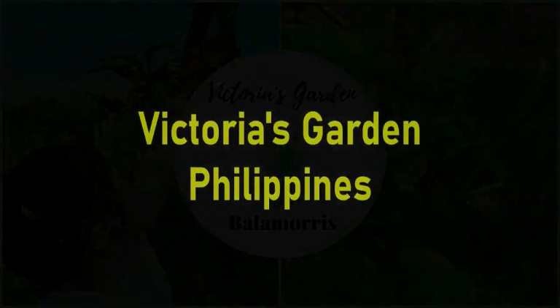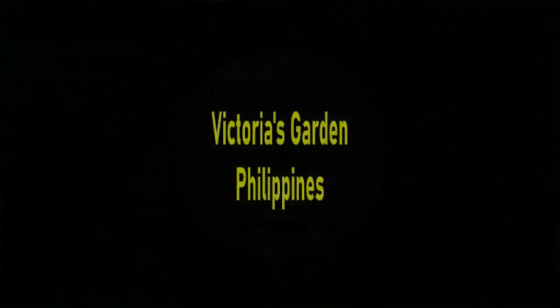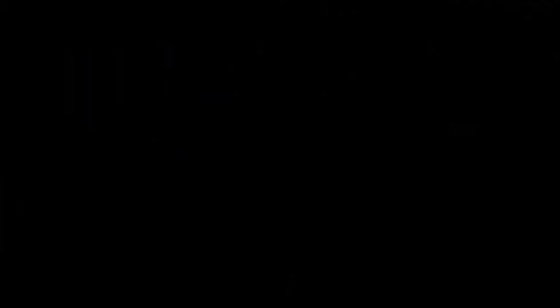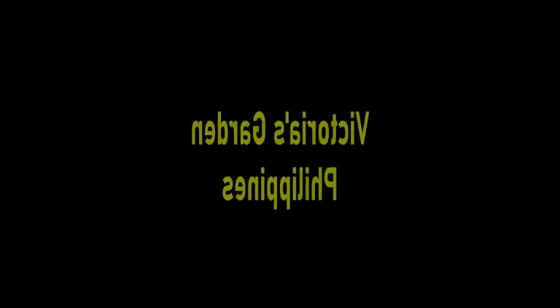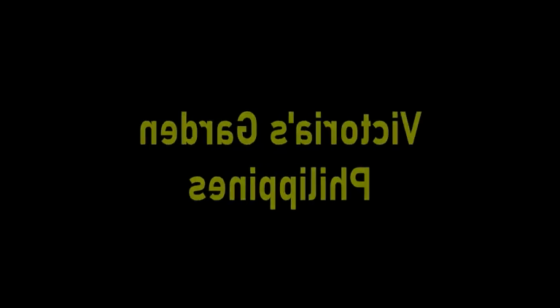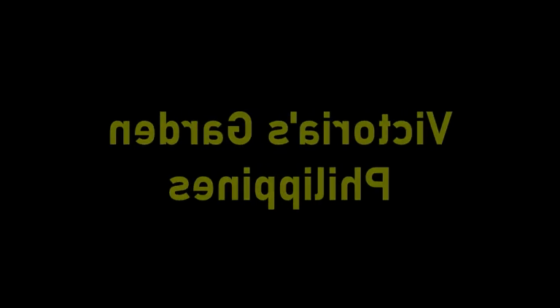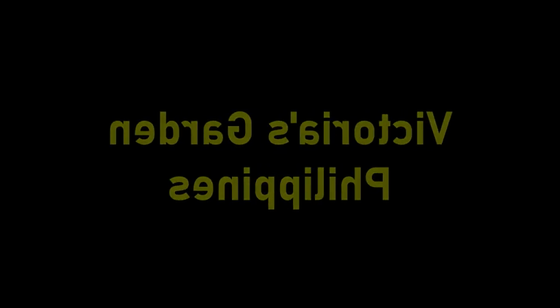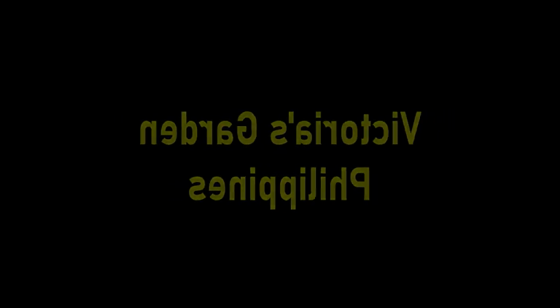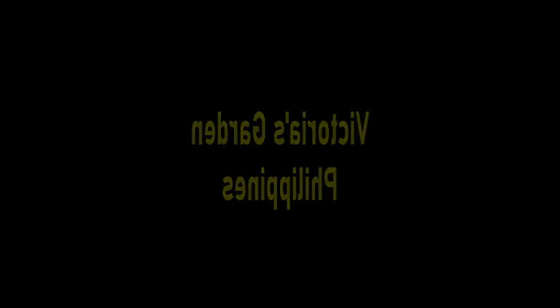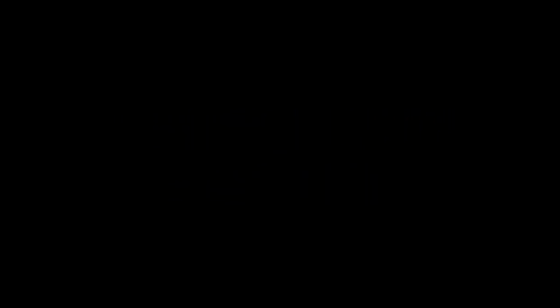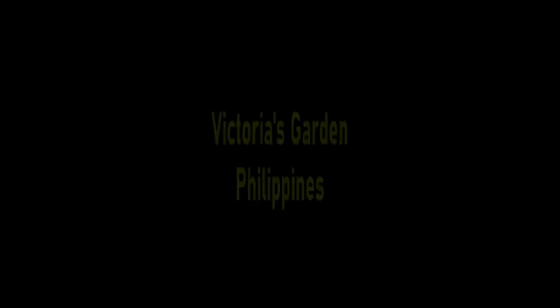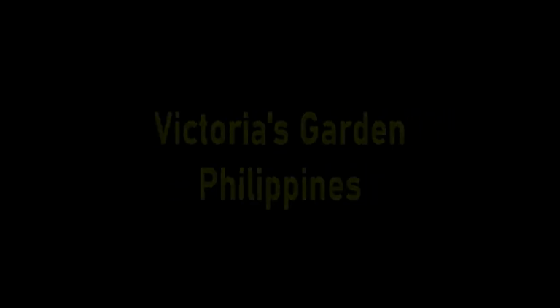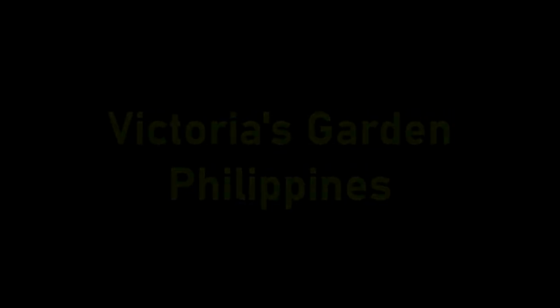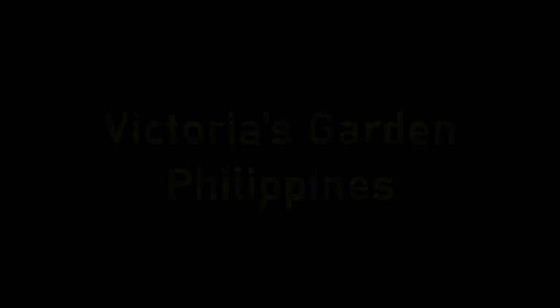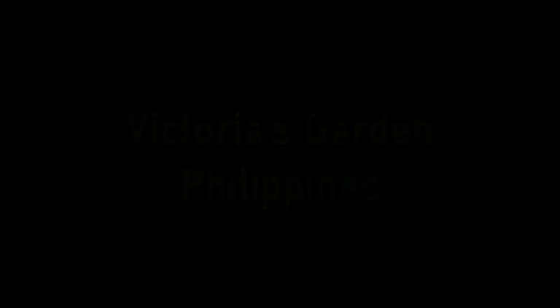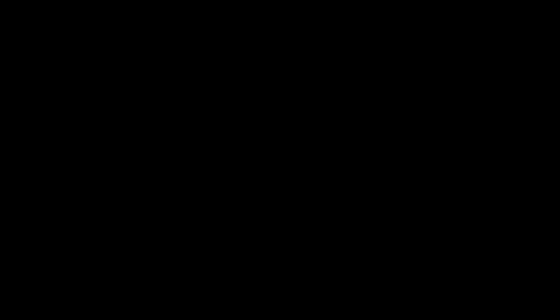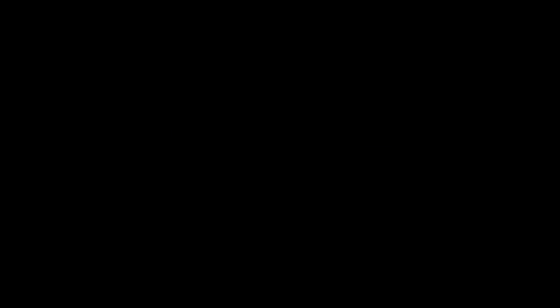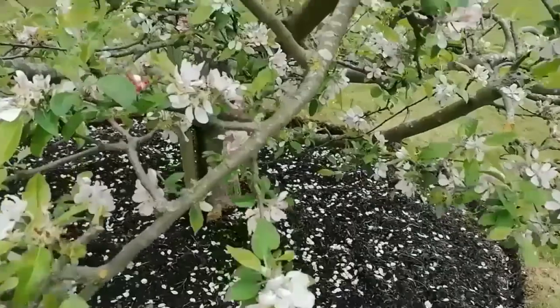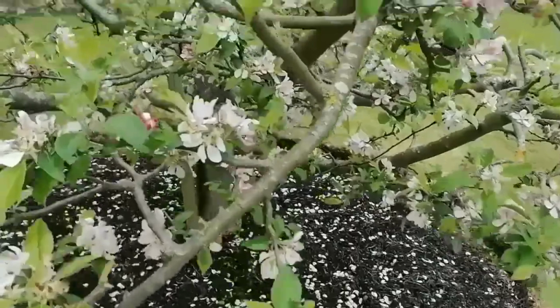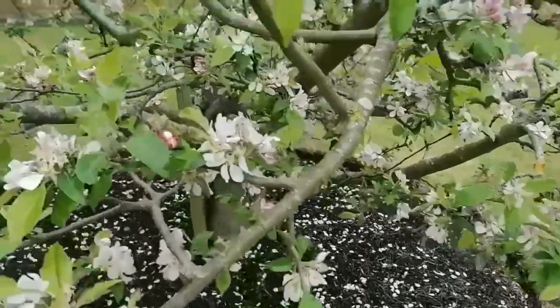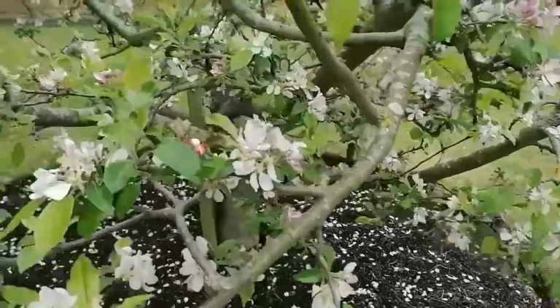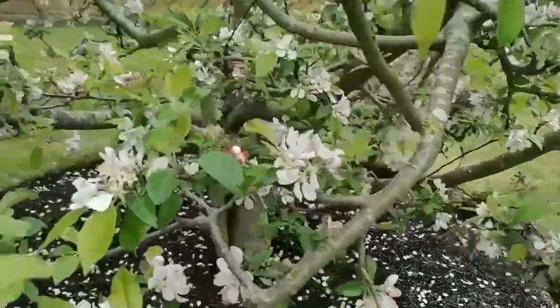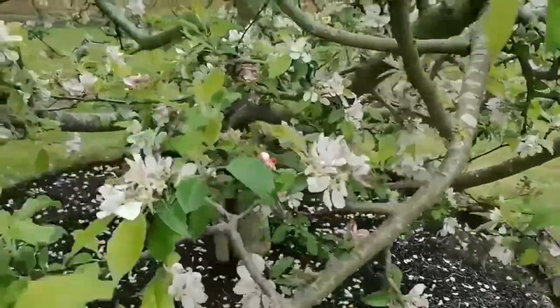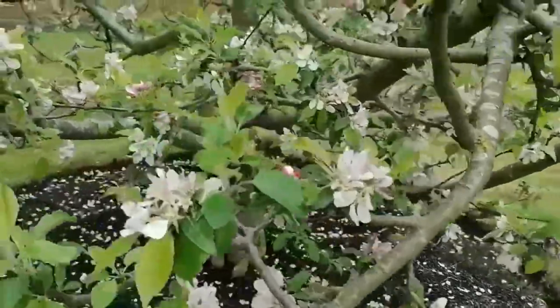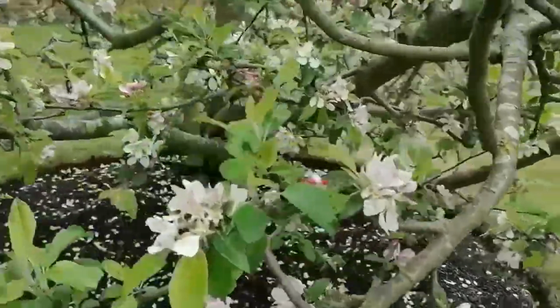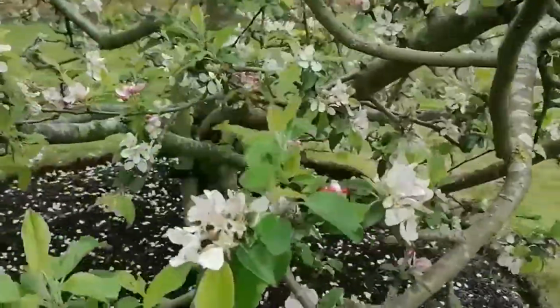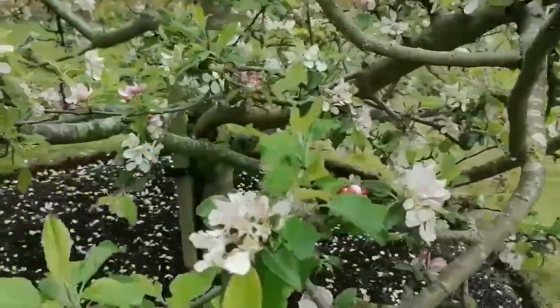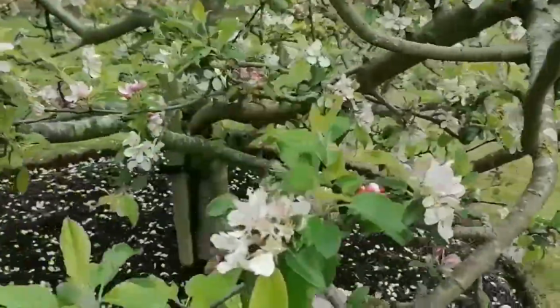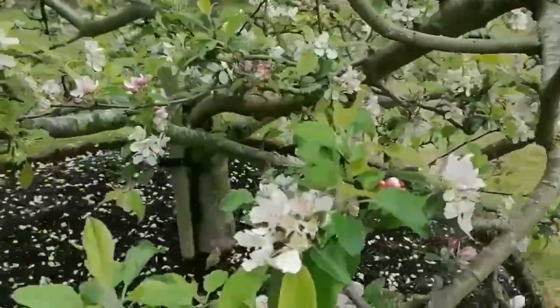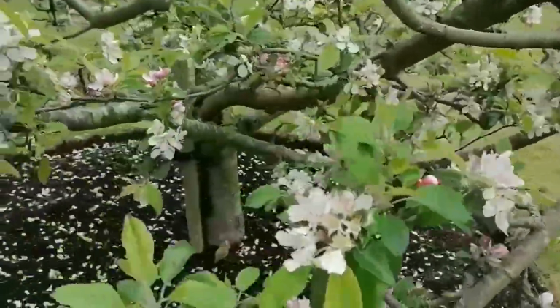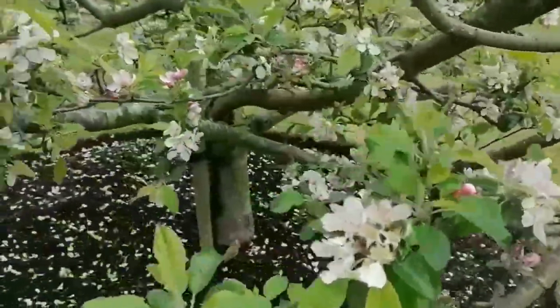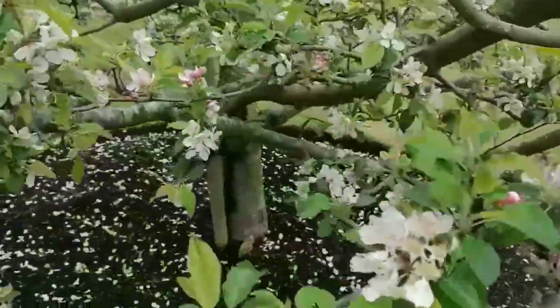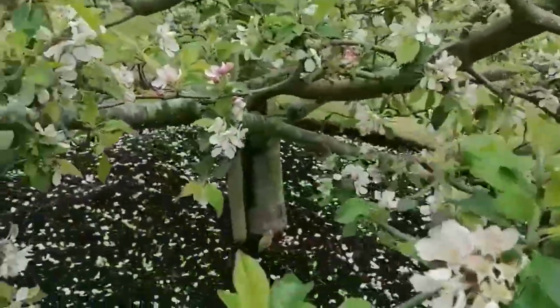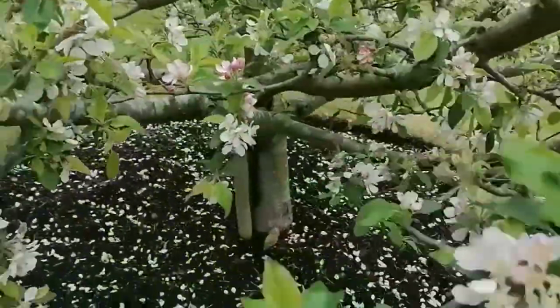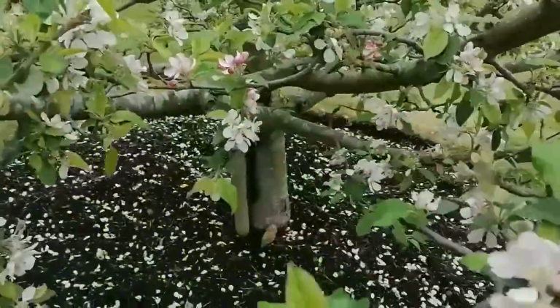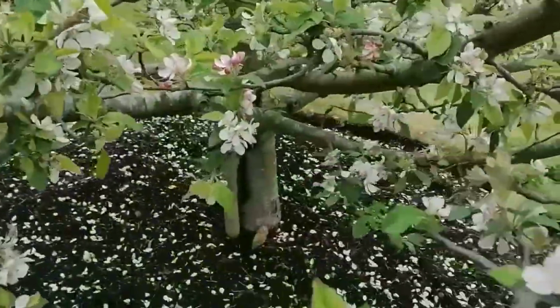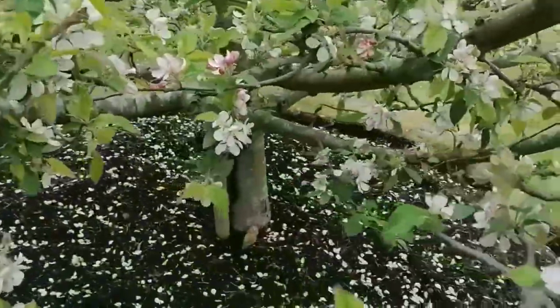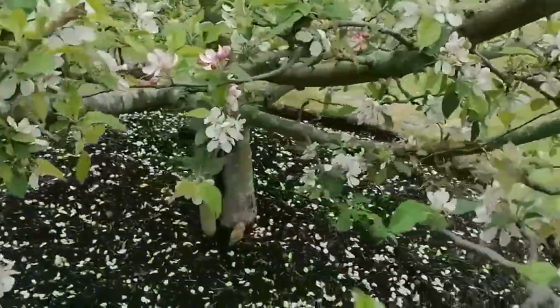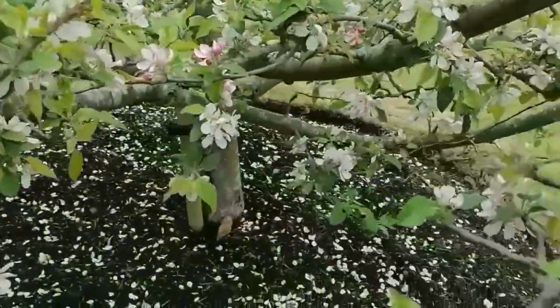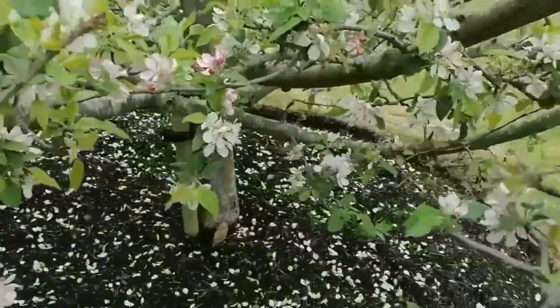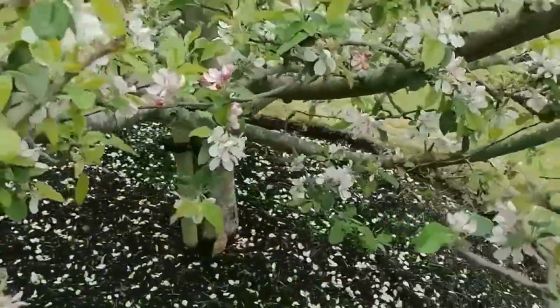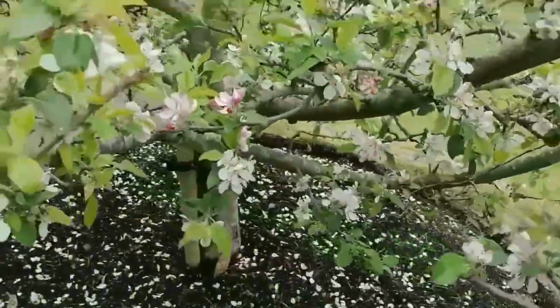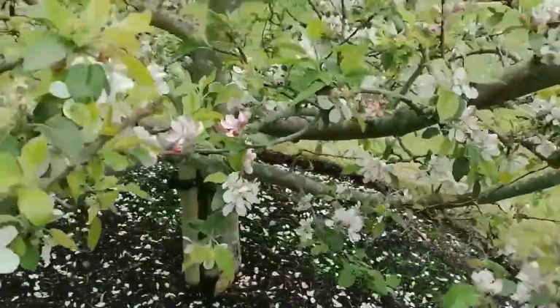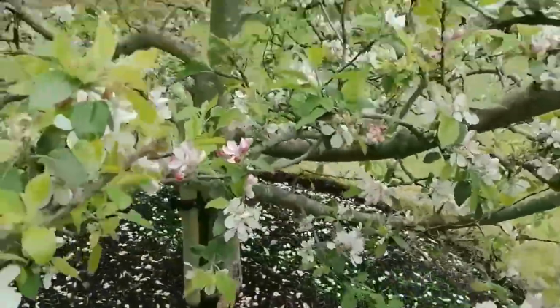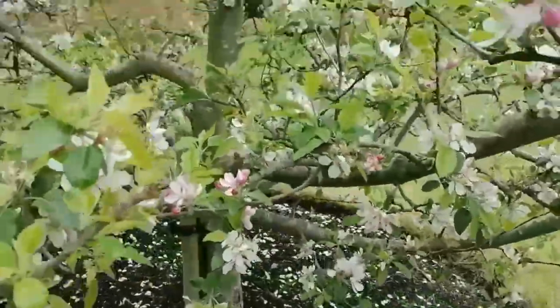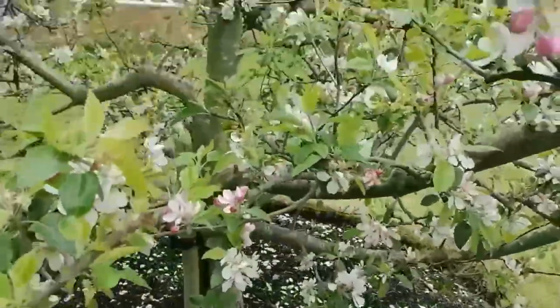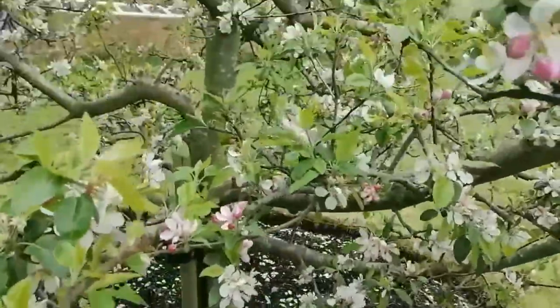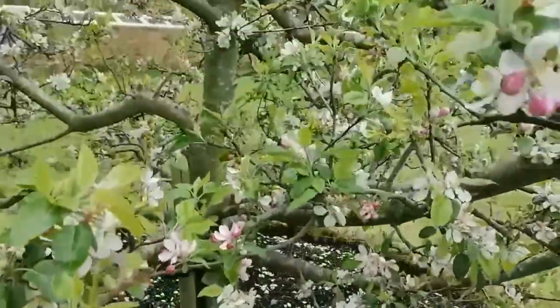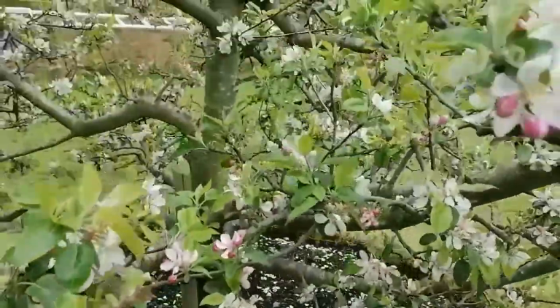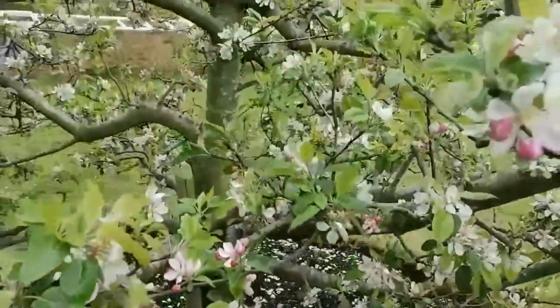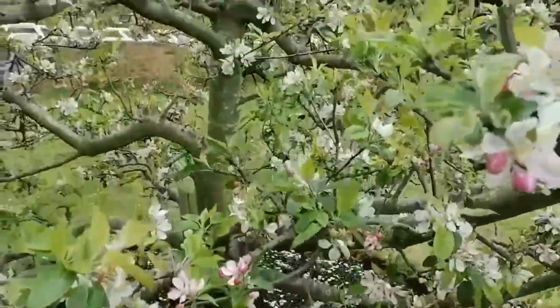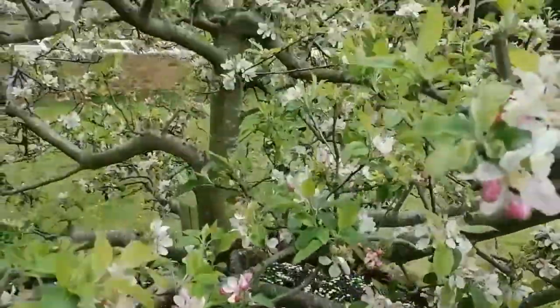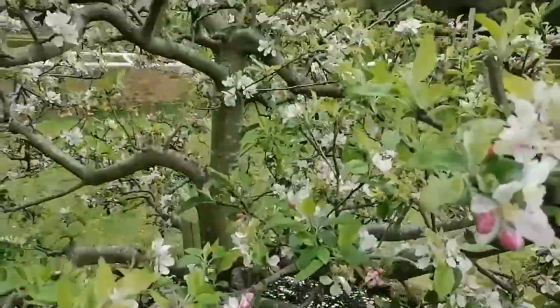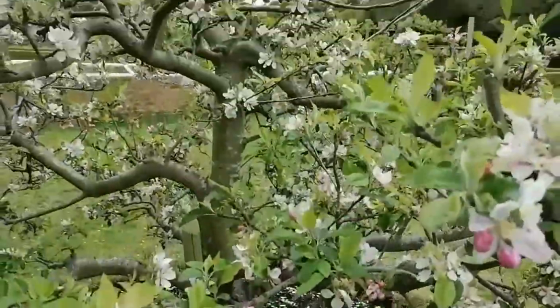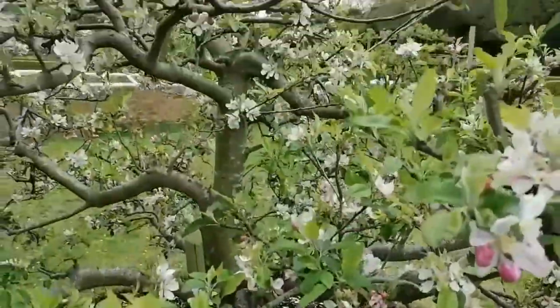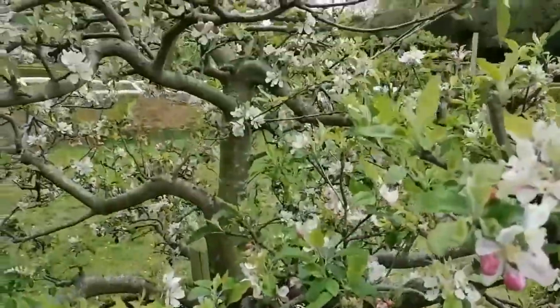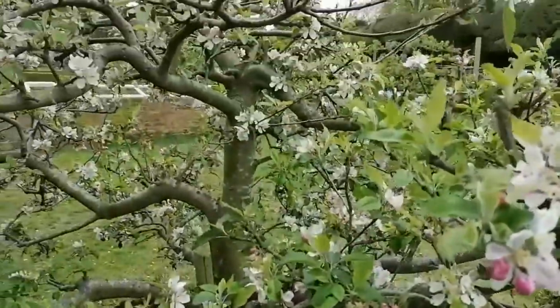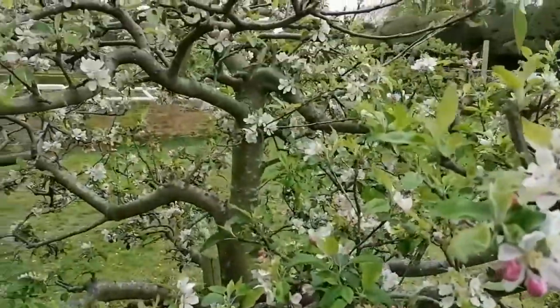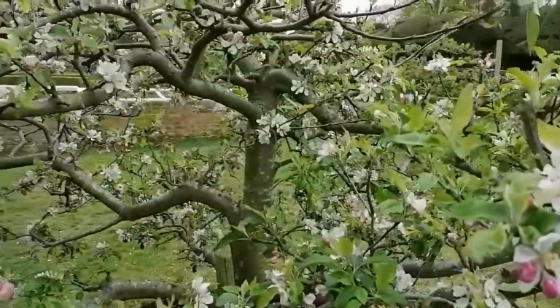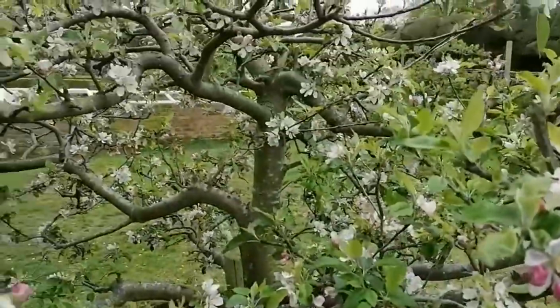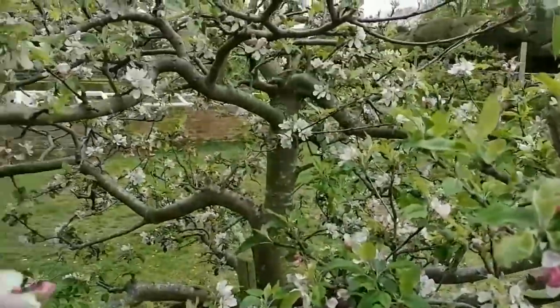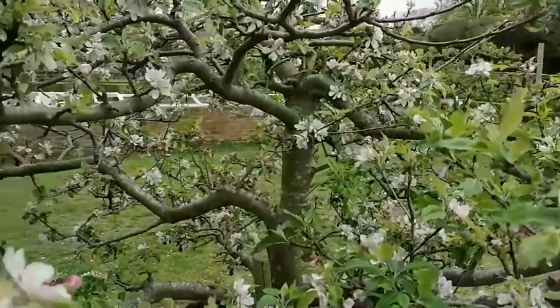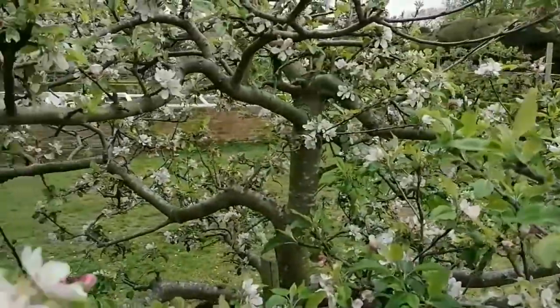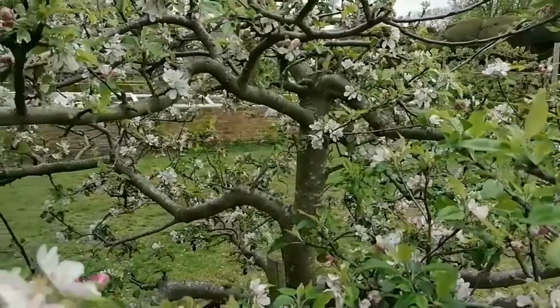Hi, welcome to Victoria's Garden. I would like to discuss the question: is it necessary to feed plants?